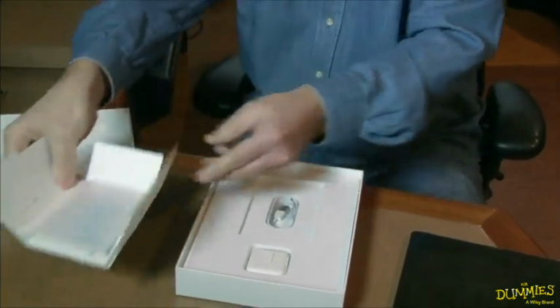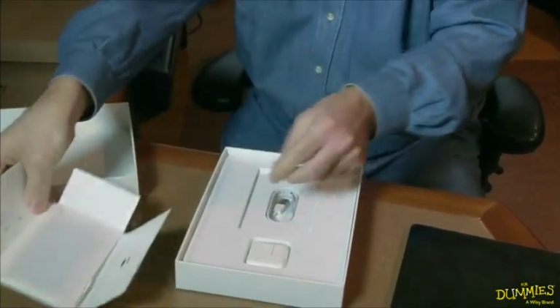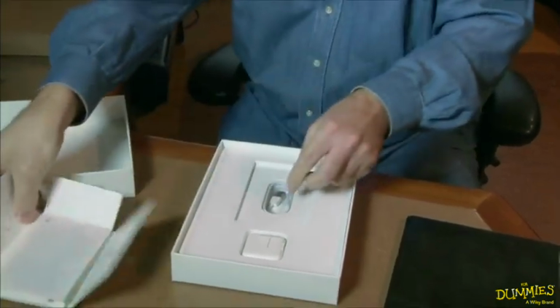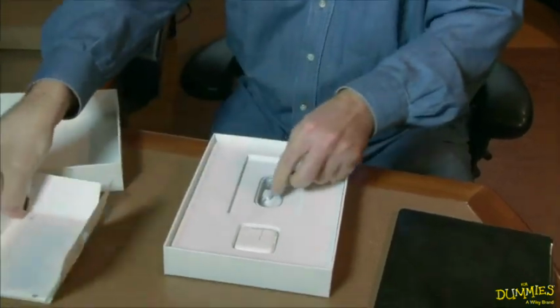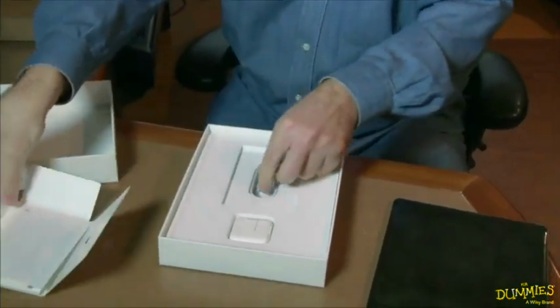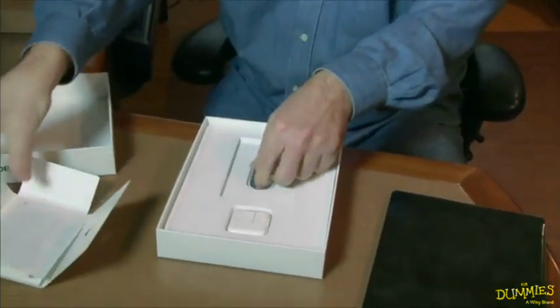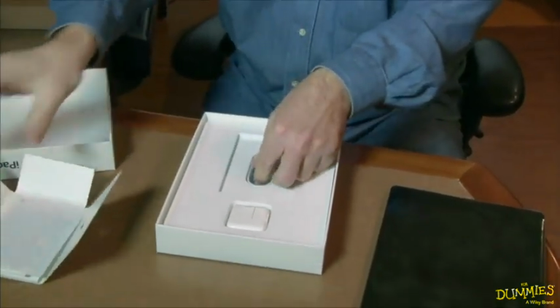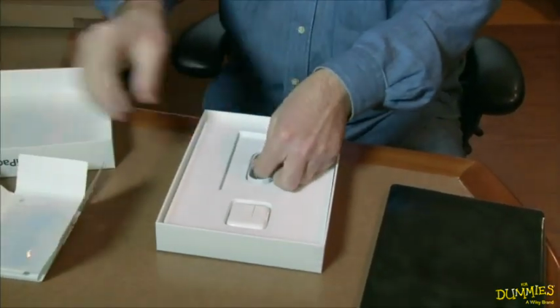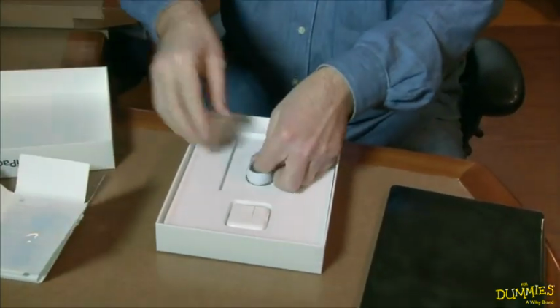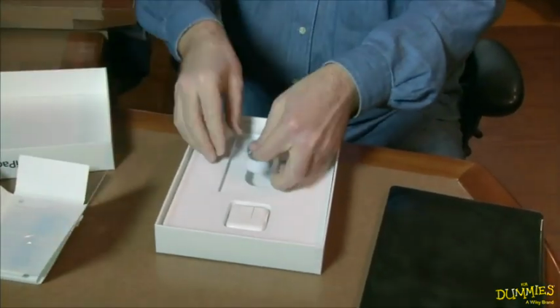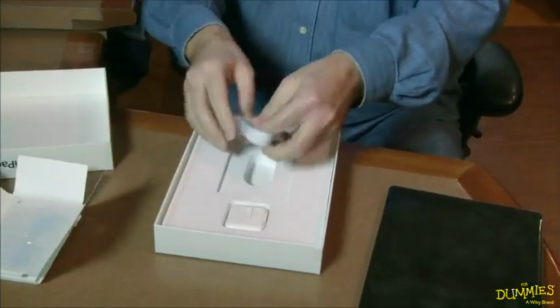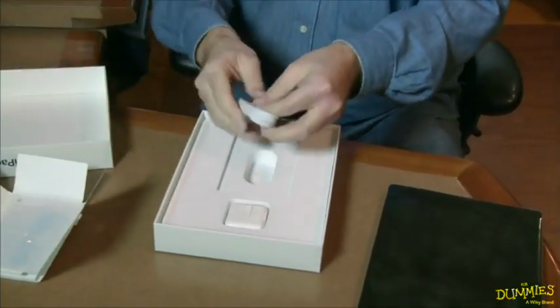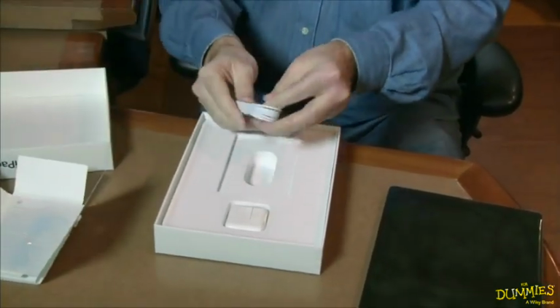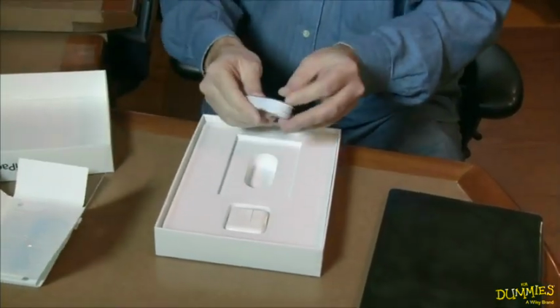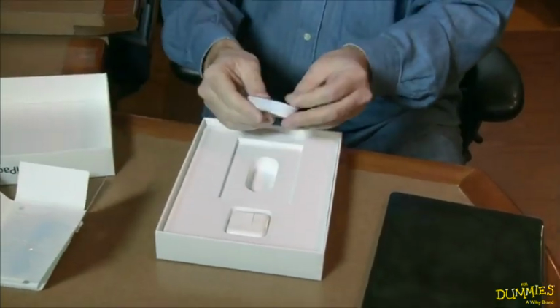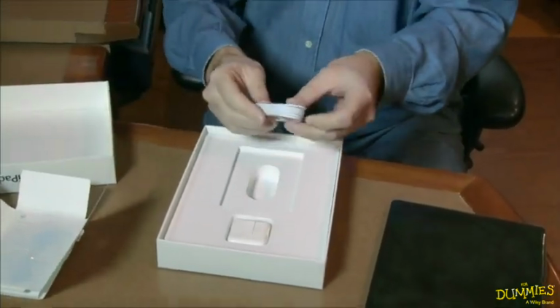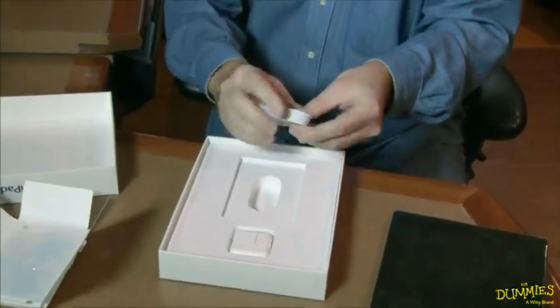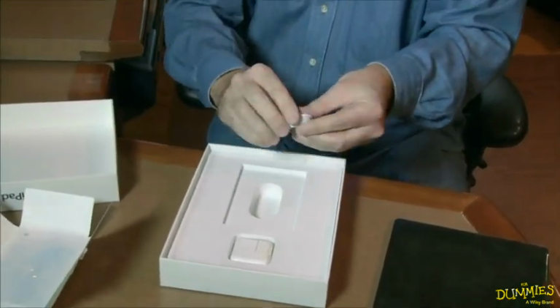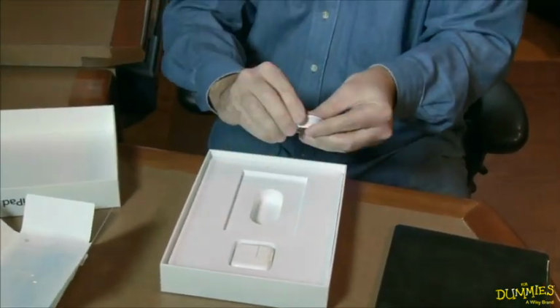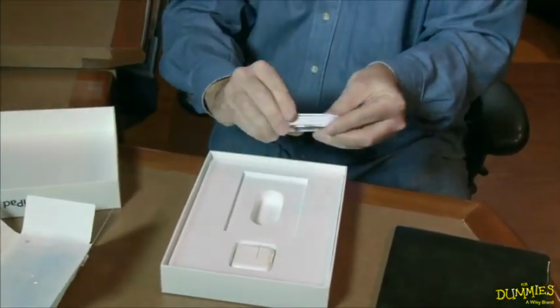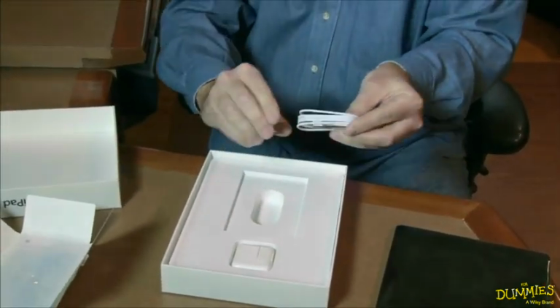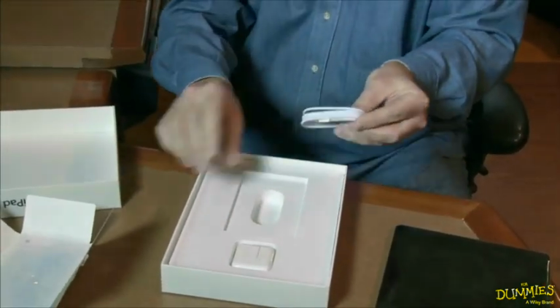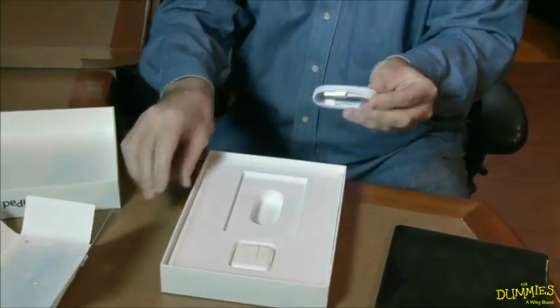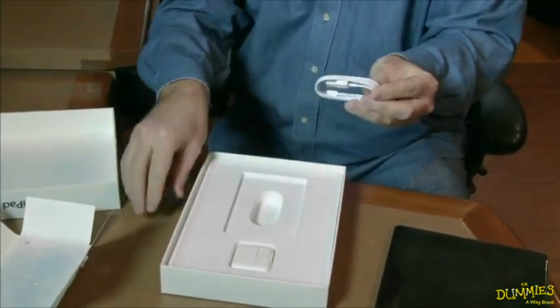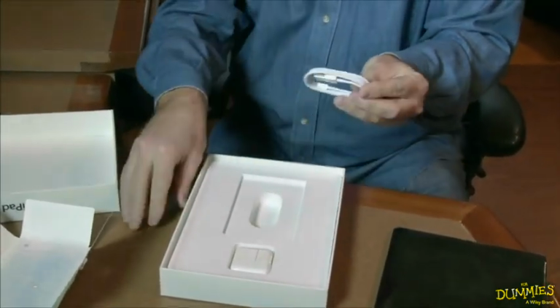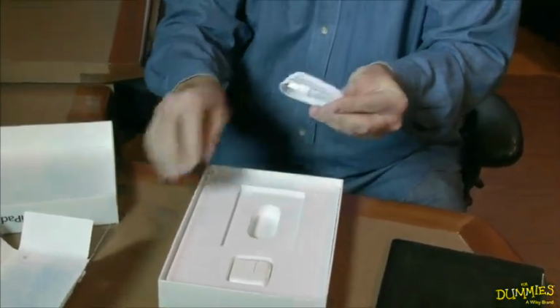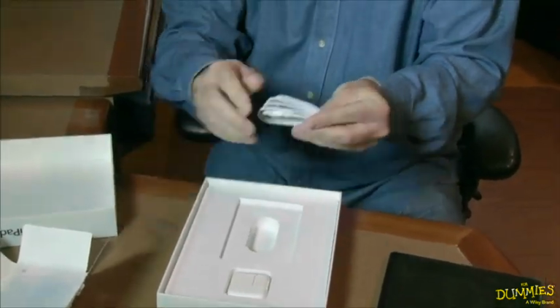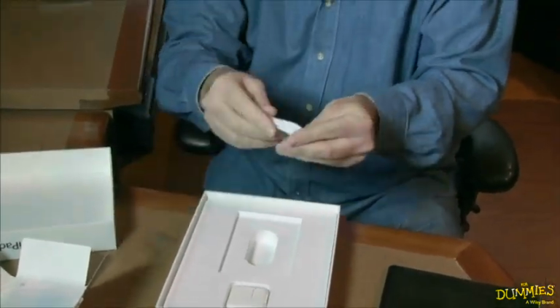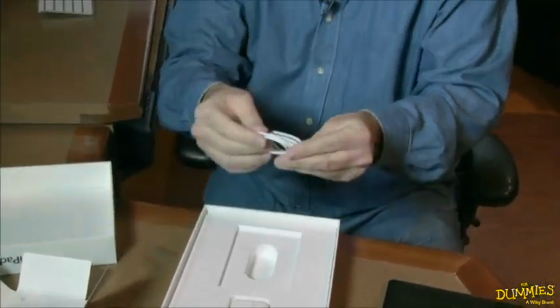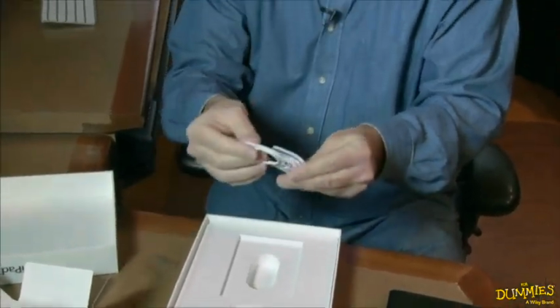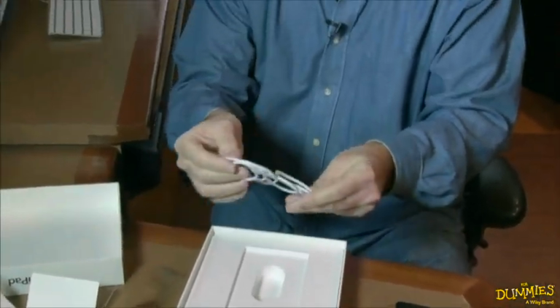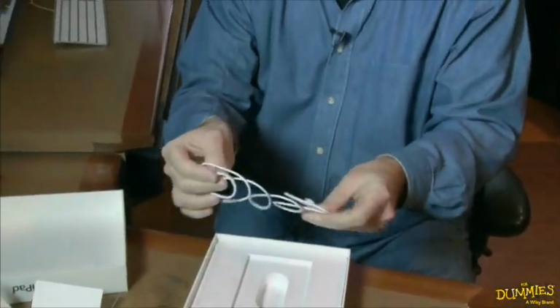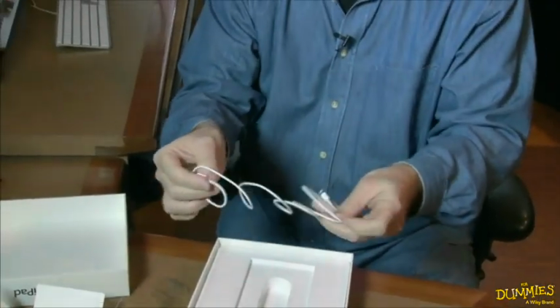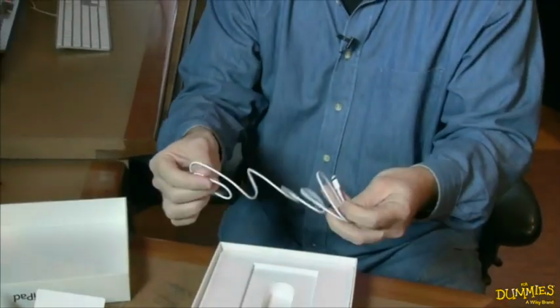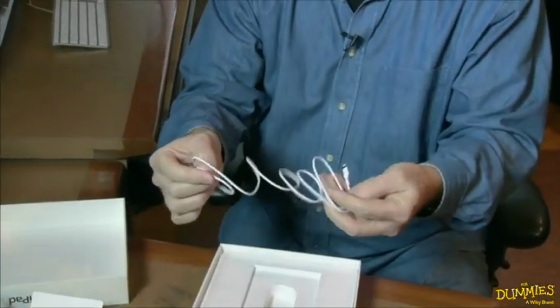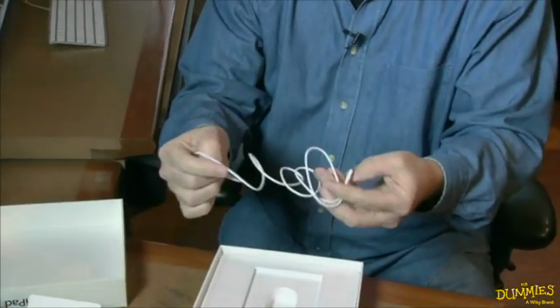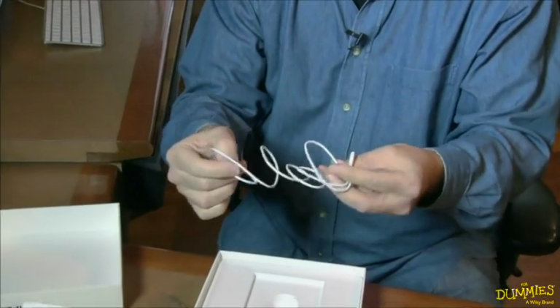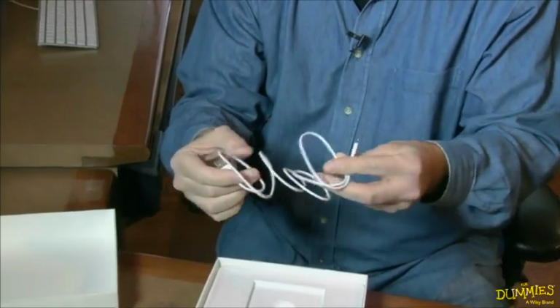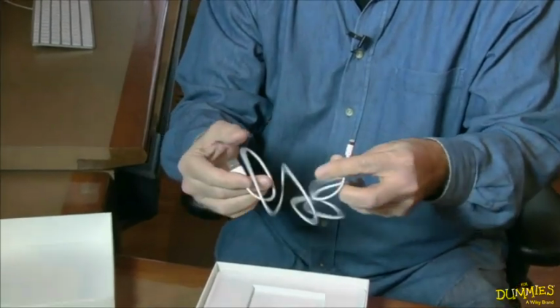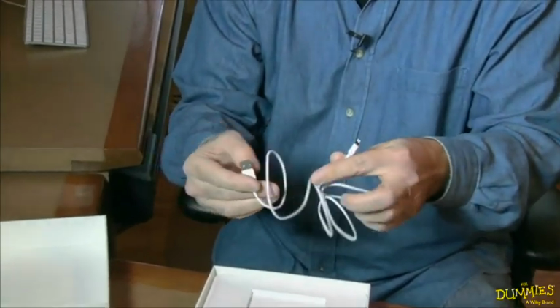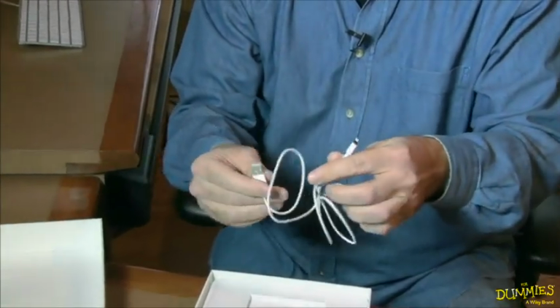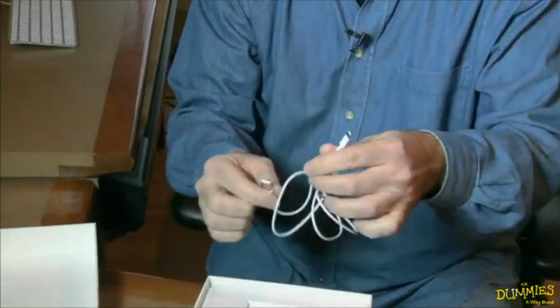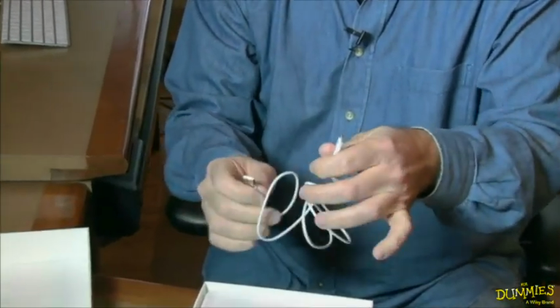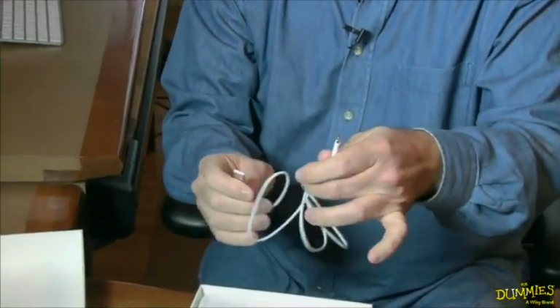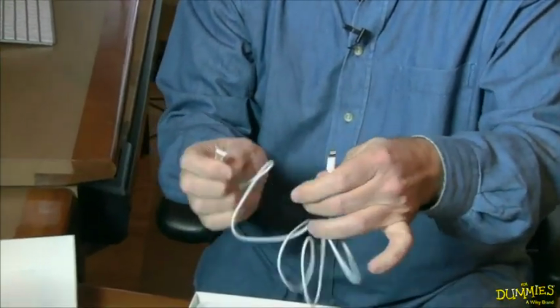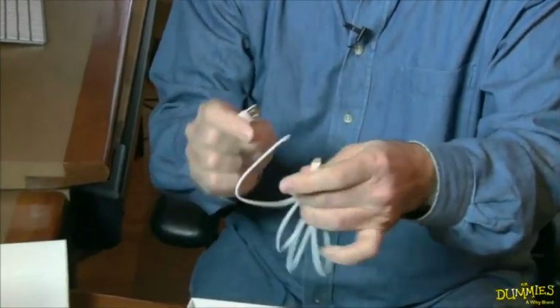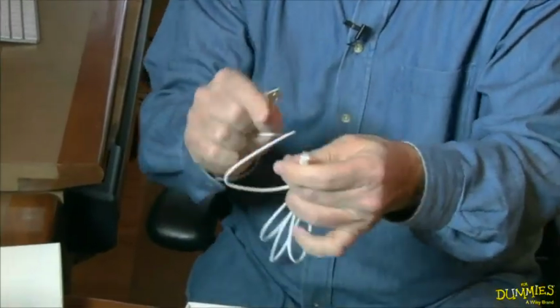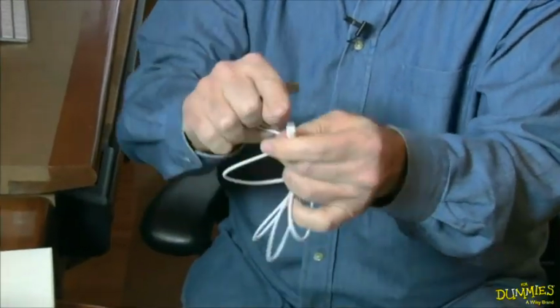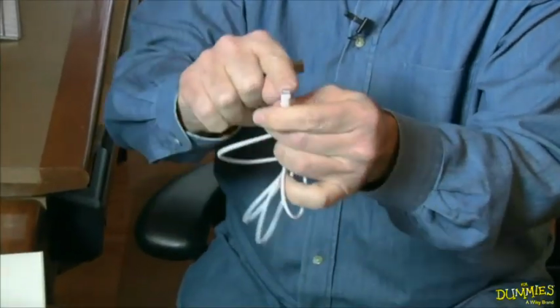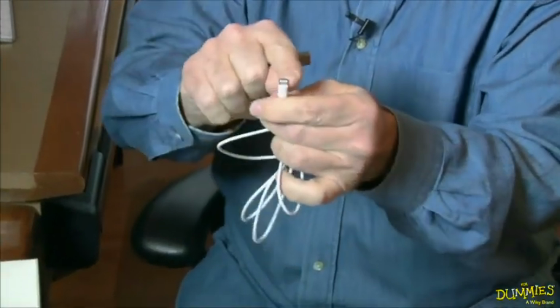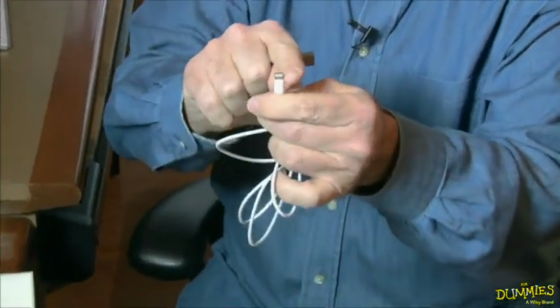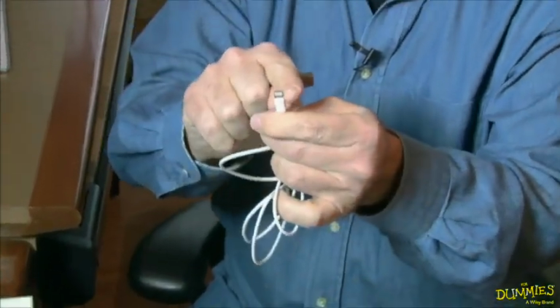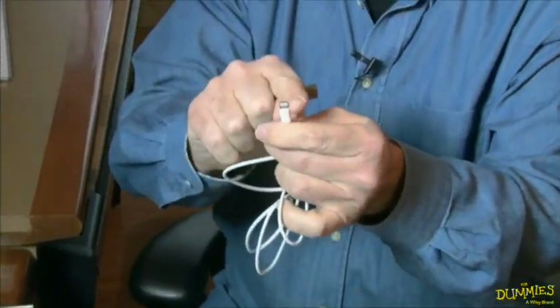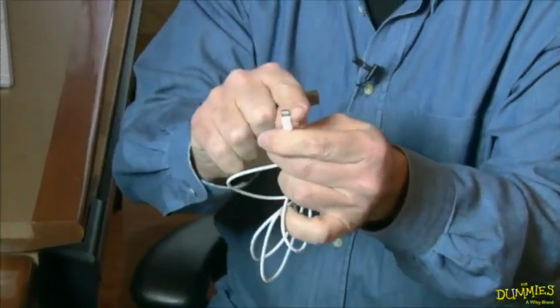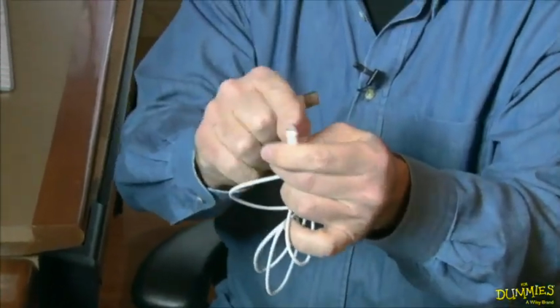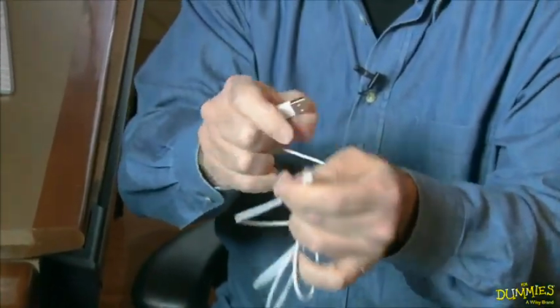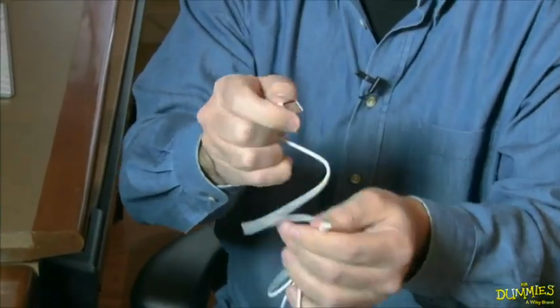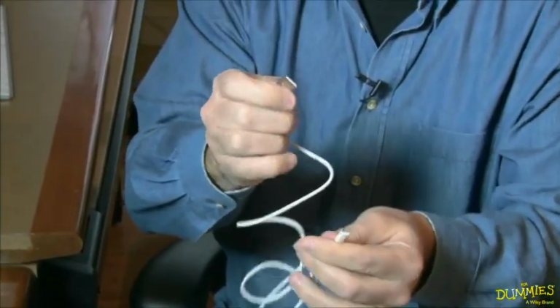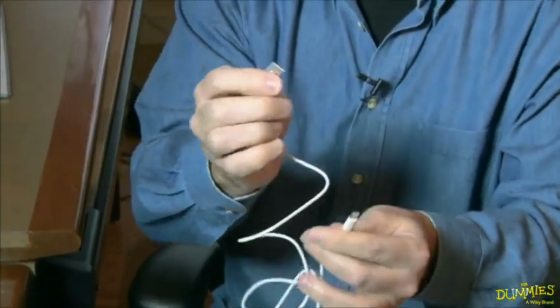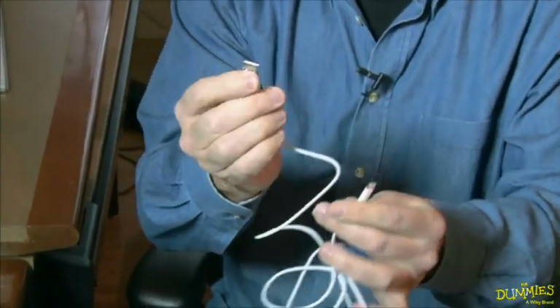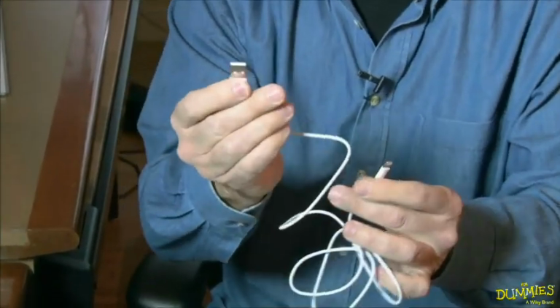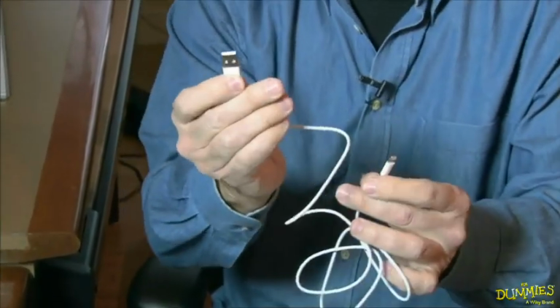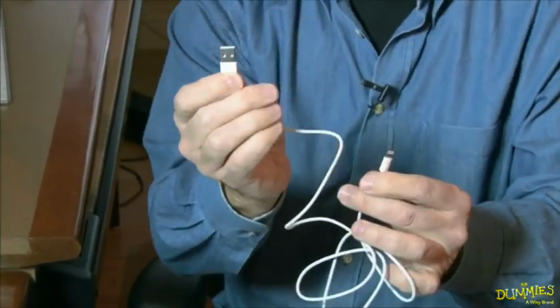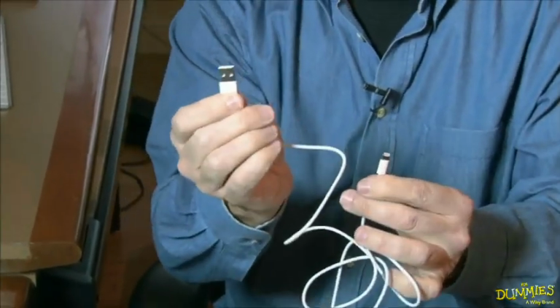Next, you have a cord. This is the new lightning cord. It's very thin, and the other side is USB.